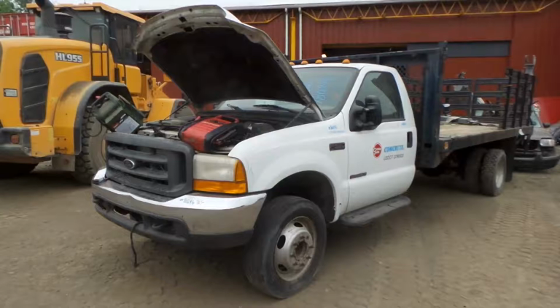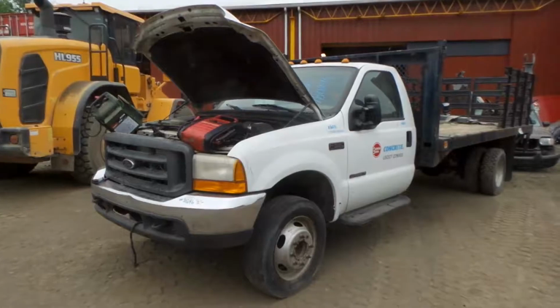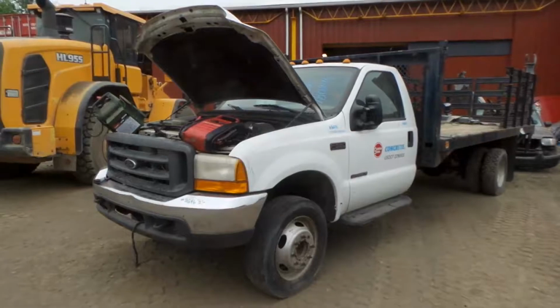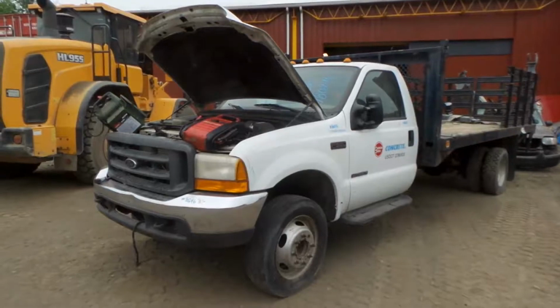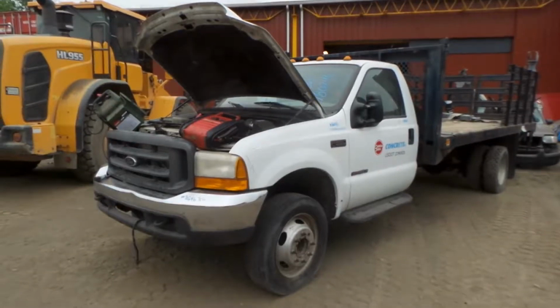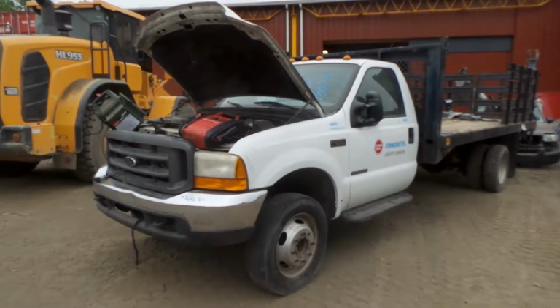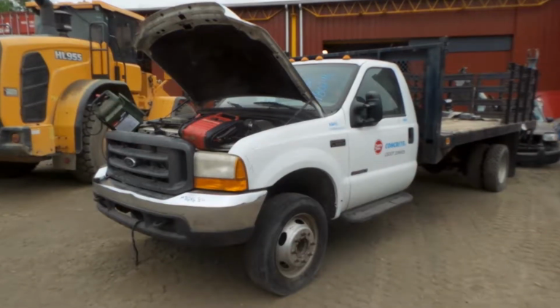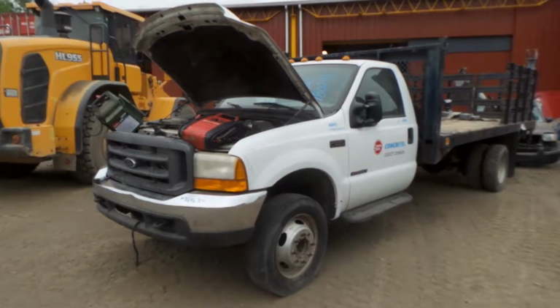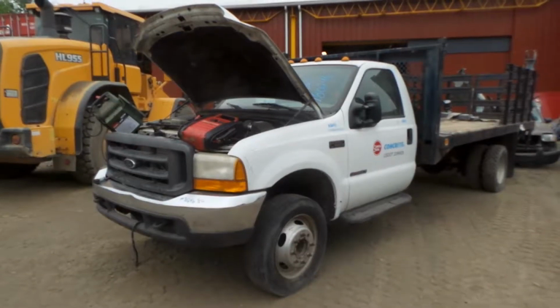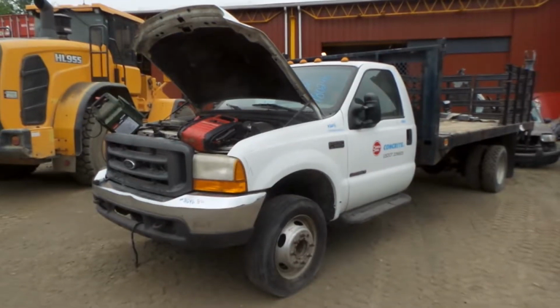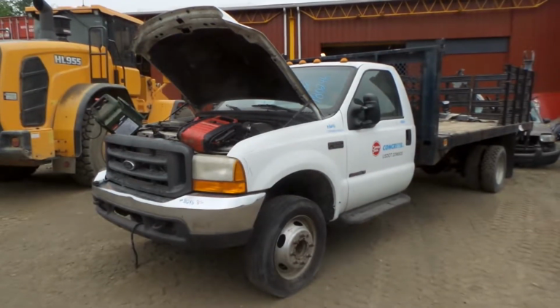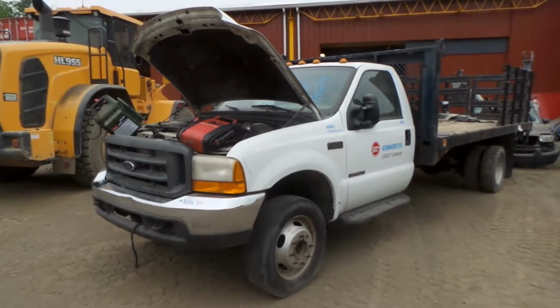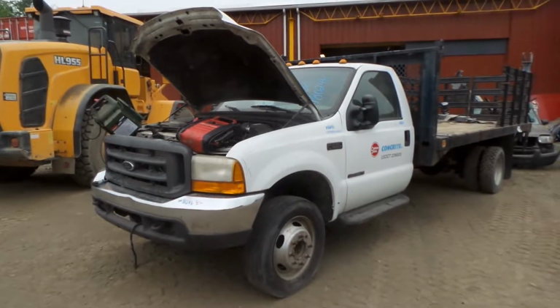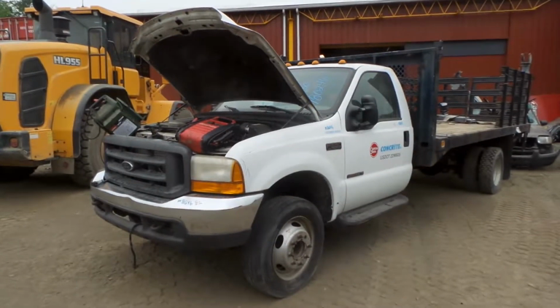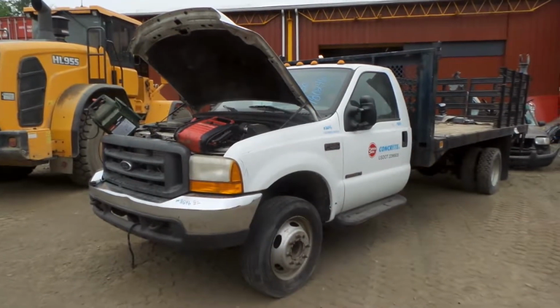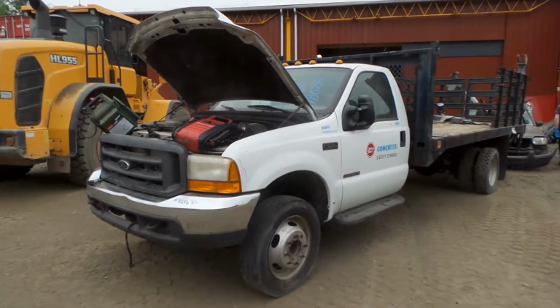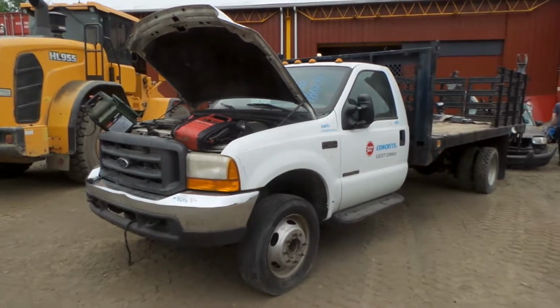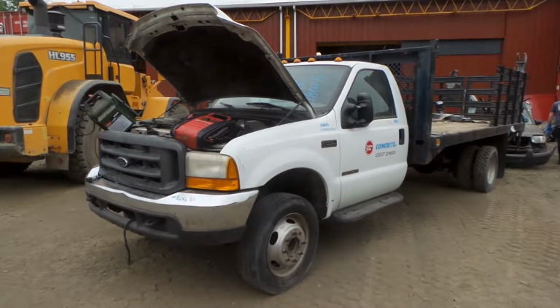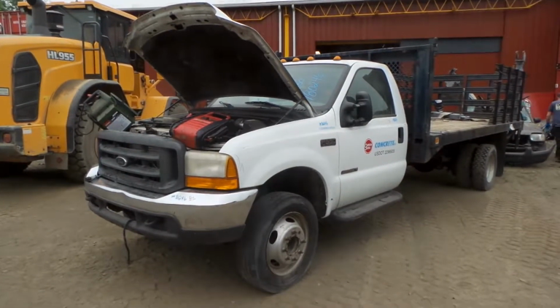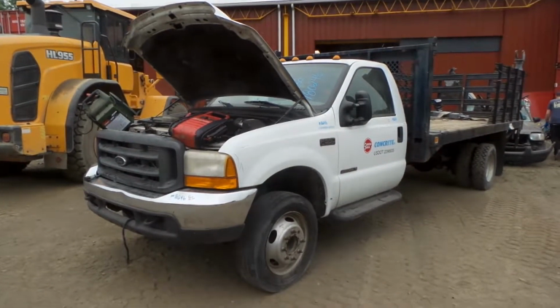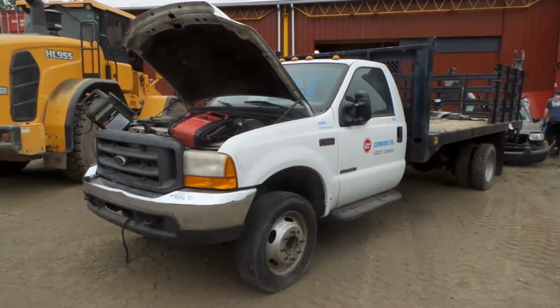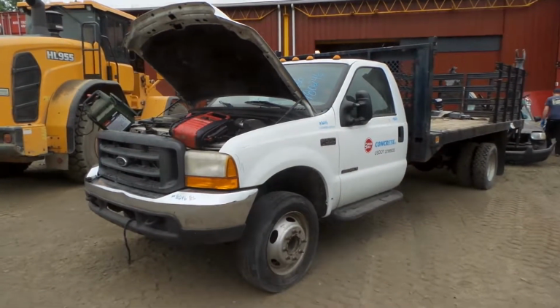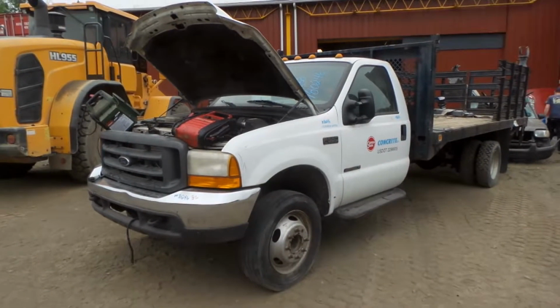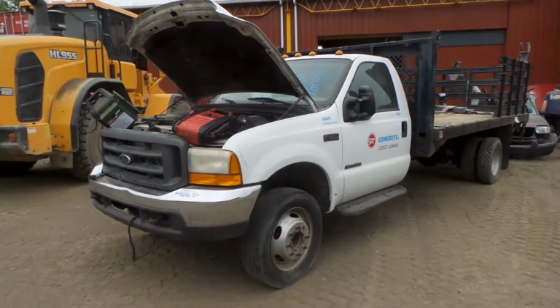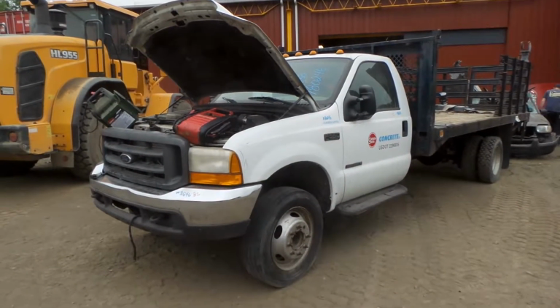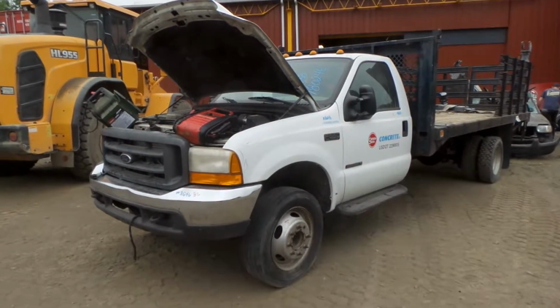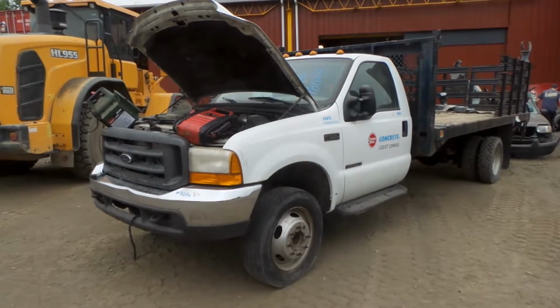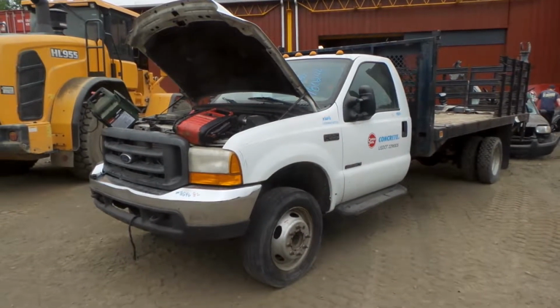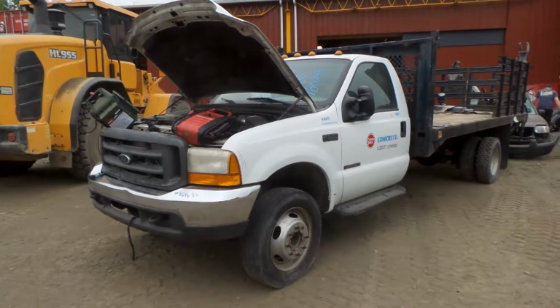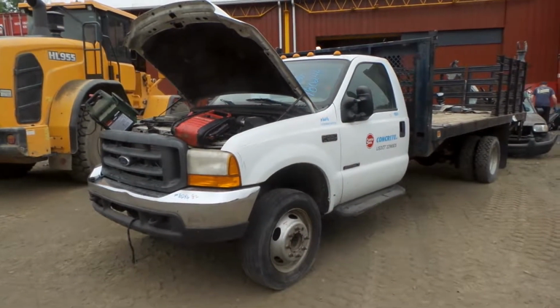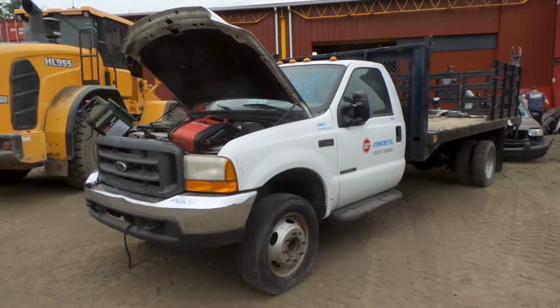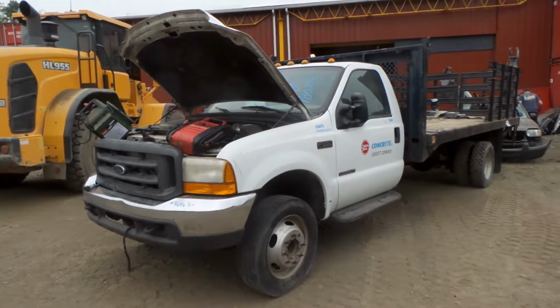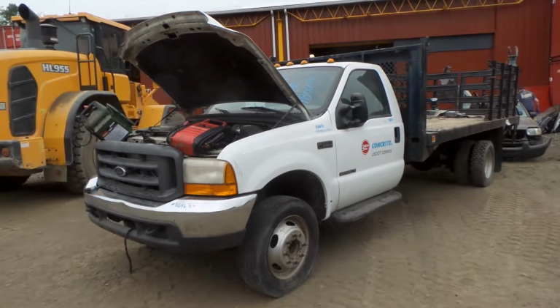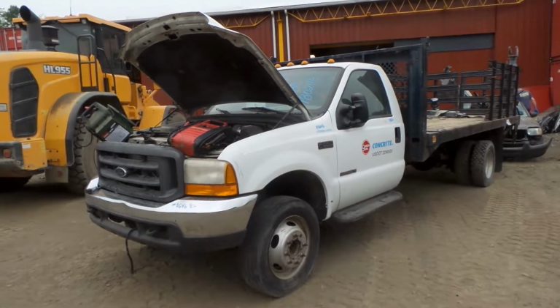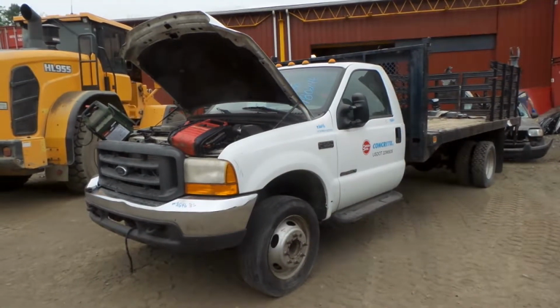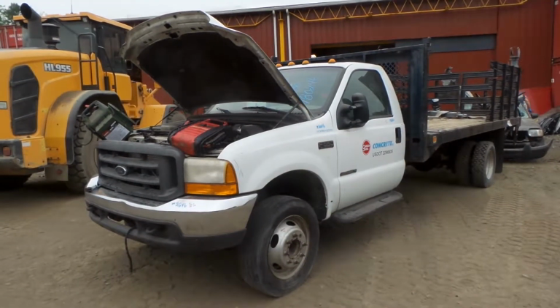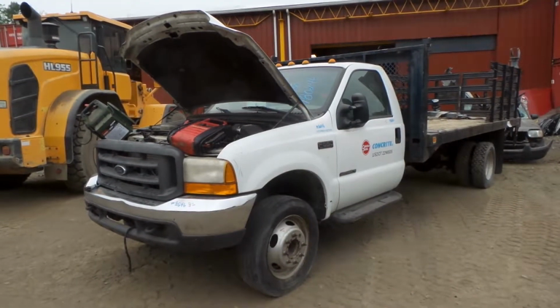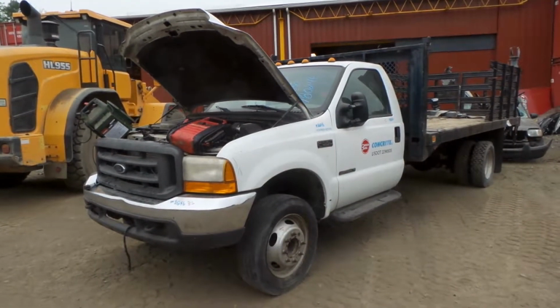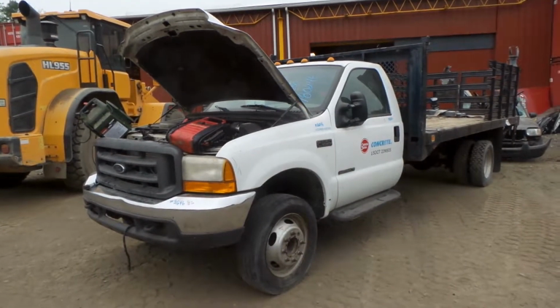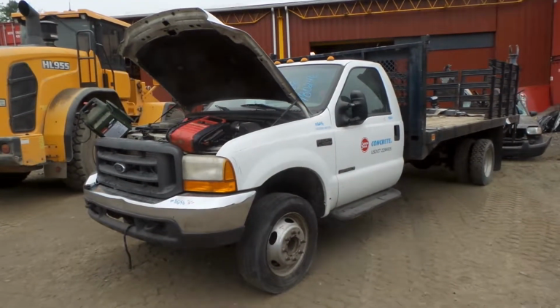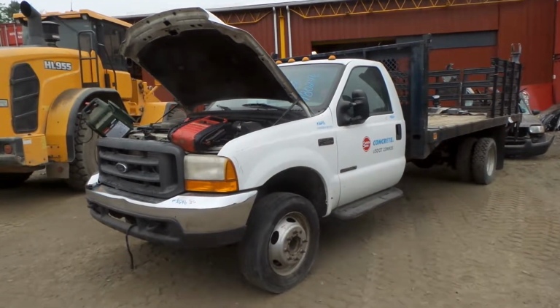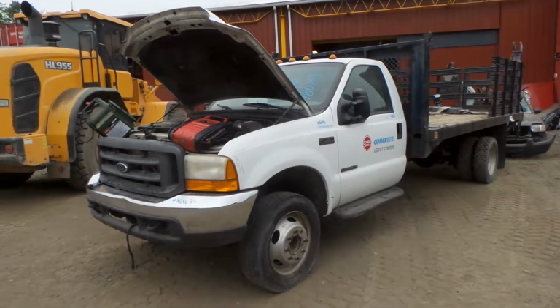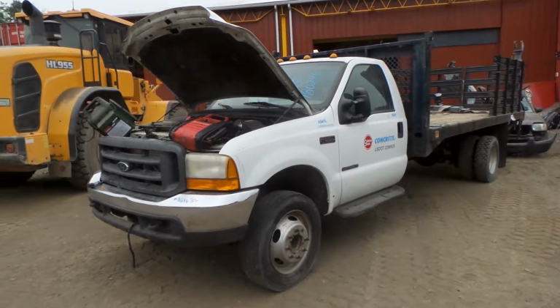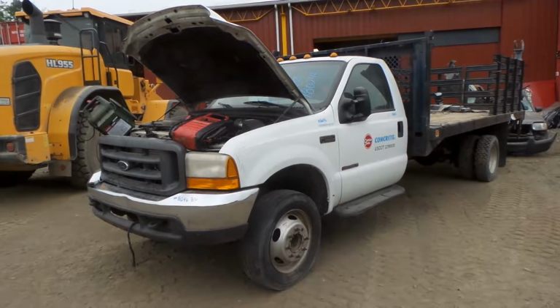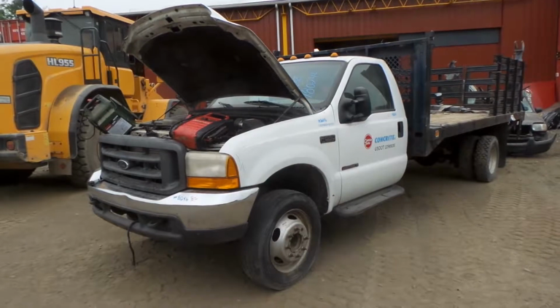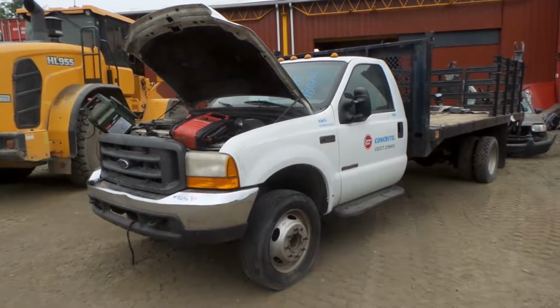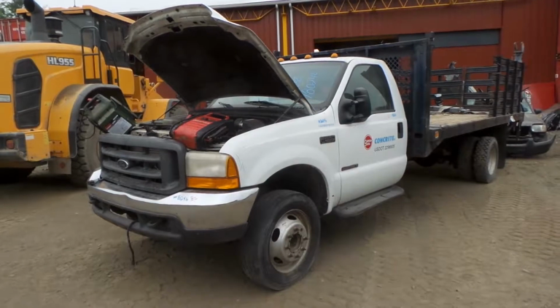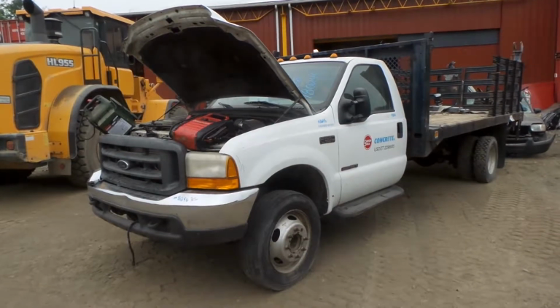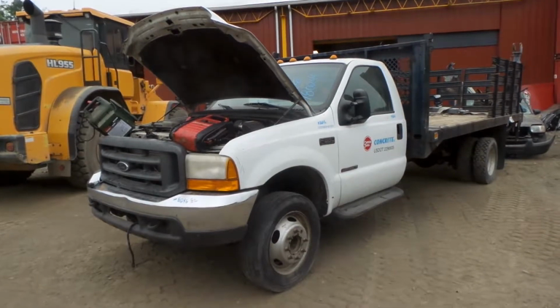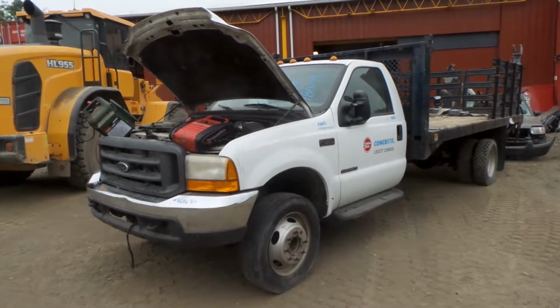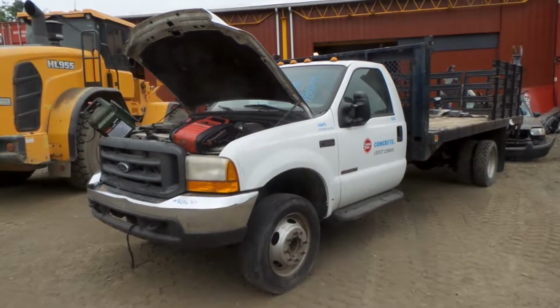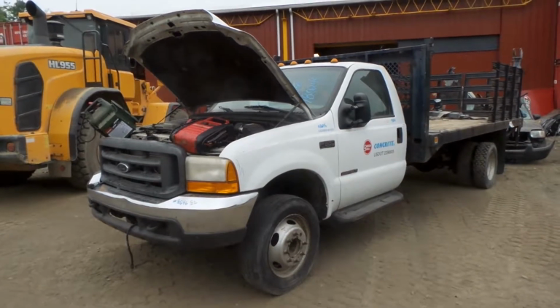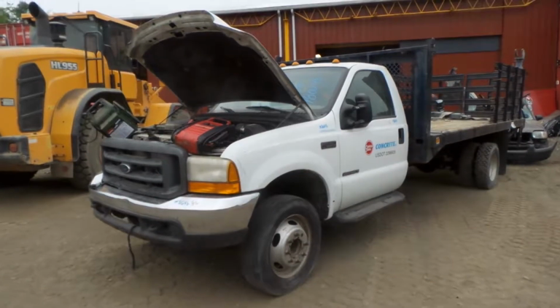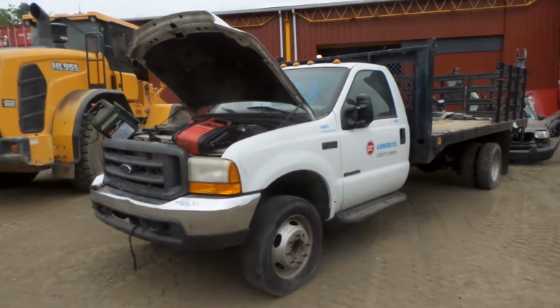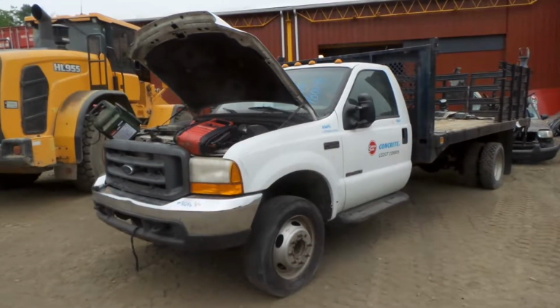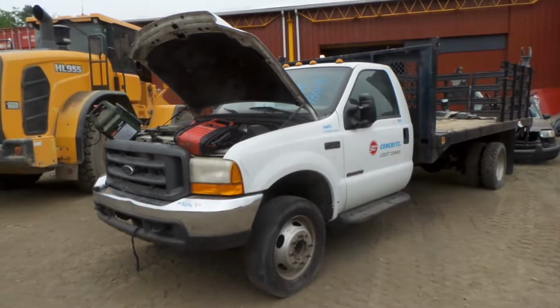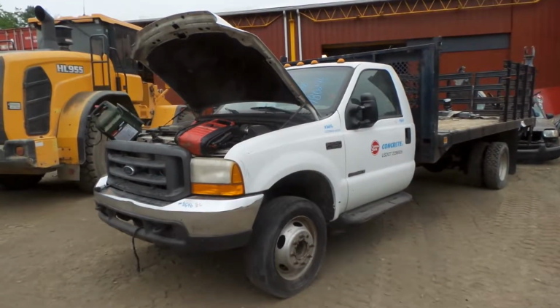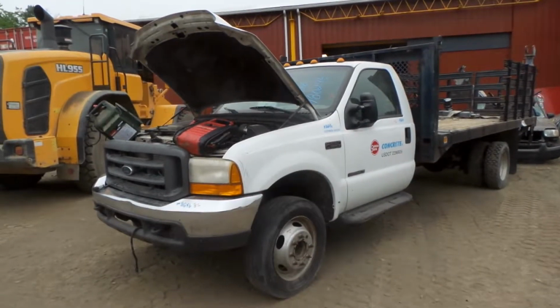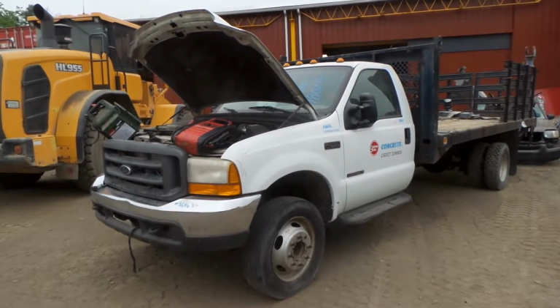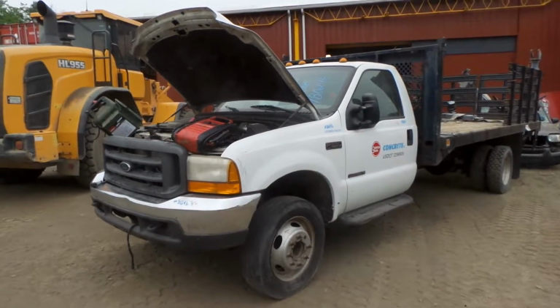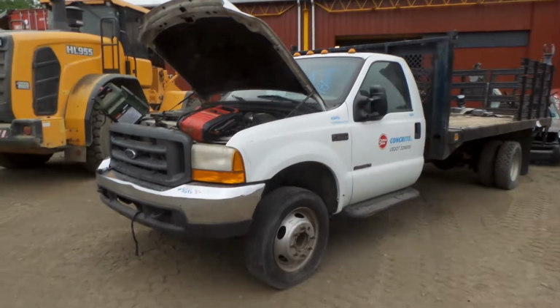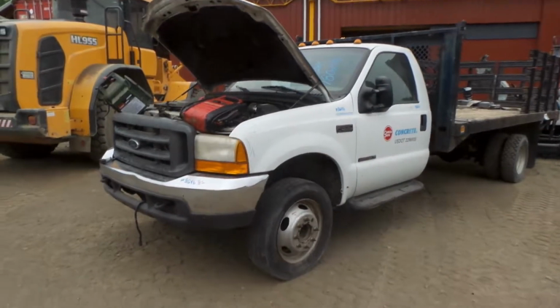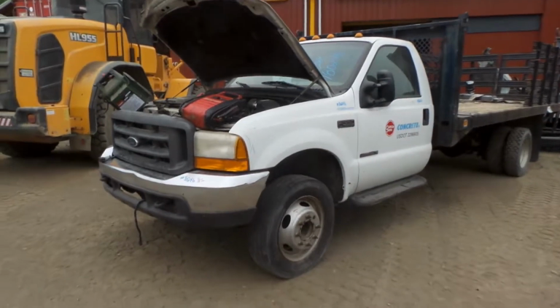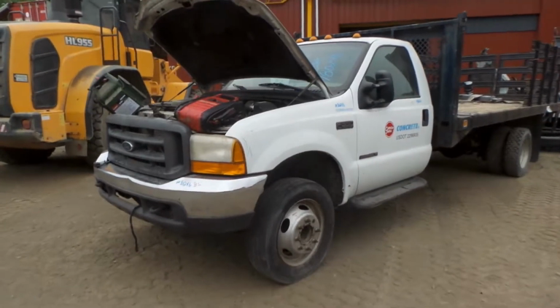Hi, this is Alex with New England Auto and Truck Recyclers, and today we are parting out a 2002 Ford F550, stock number M80246.